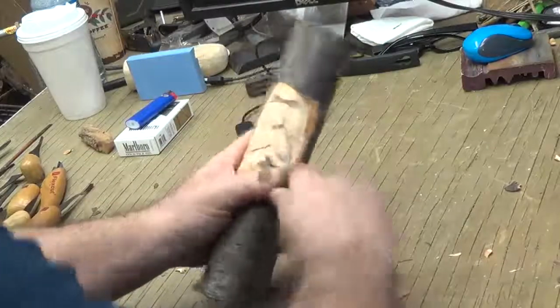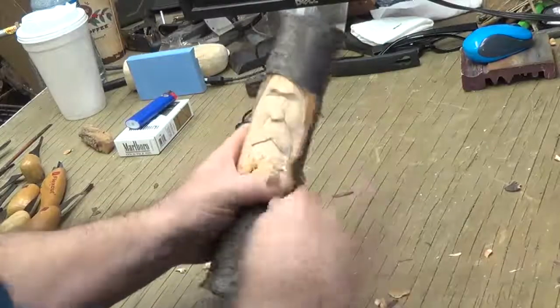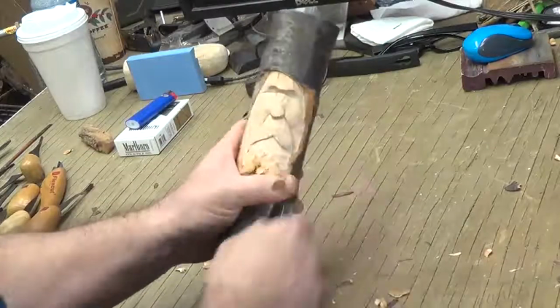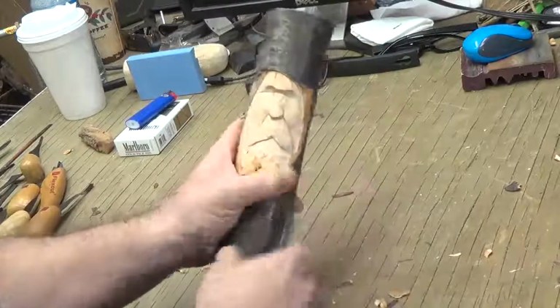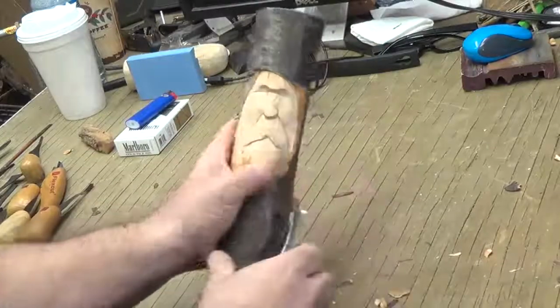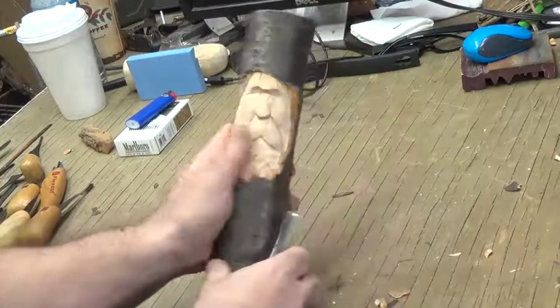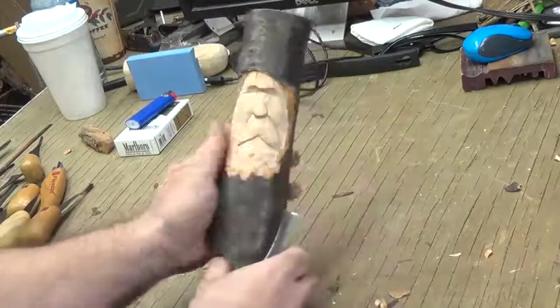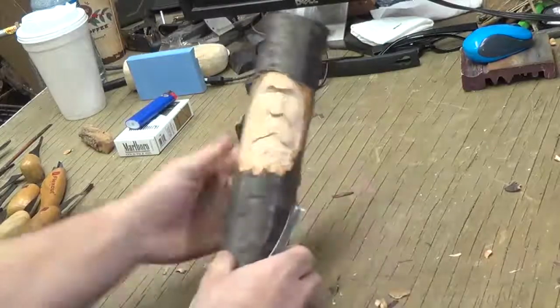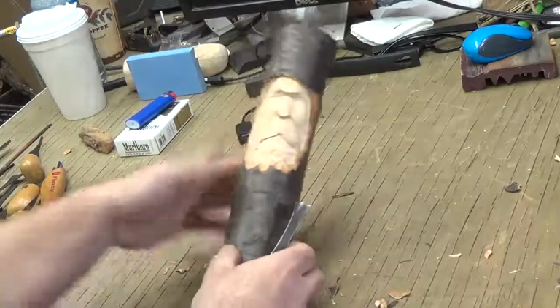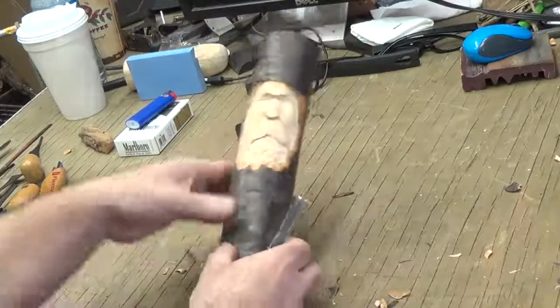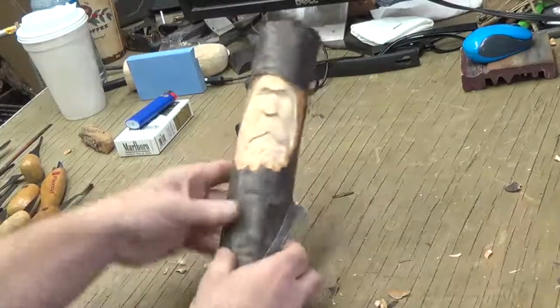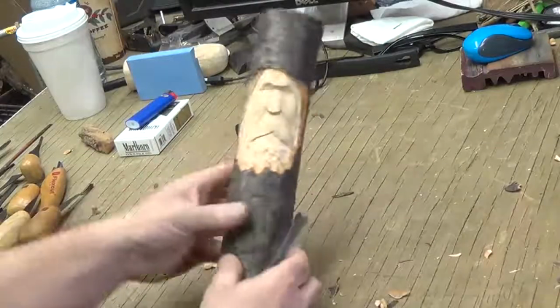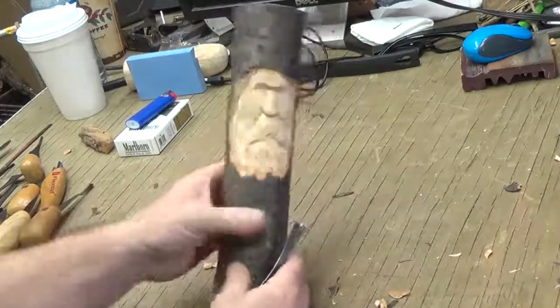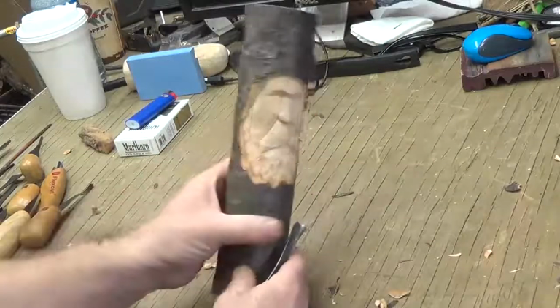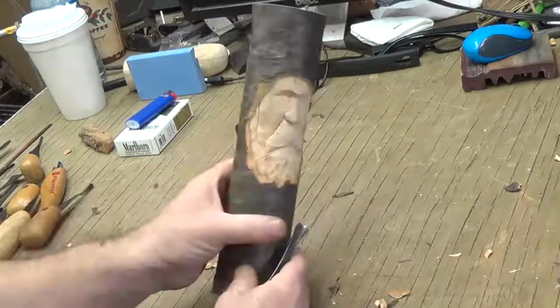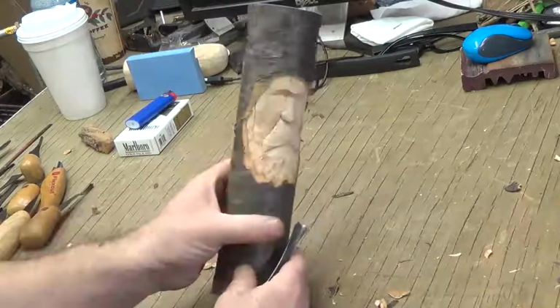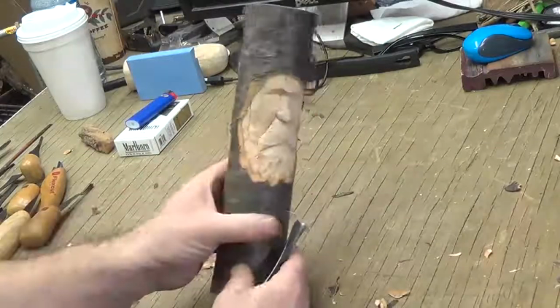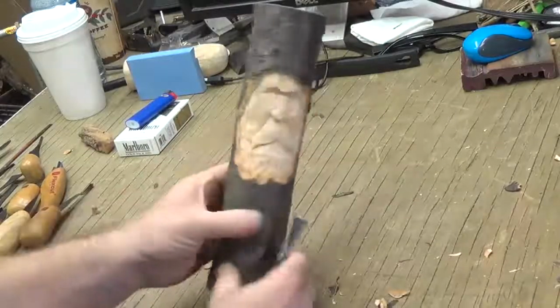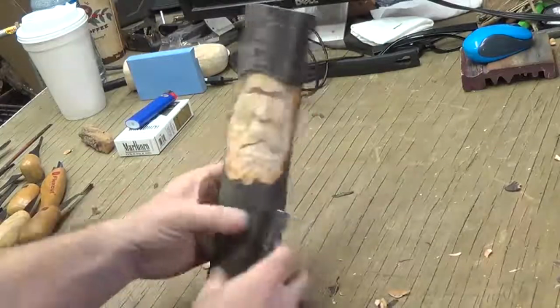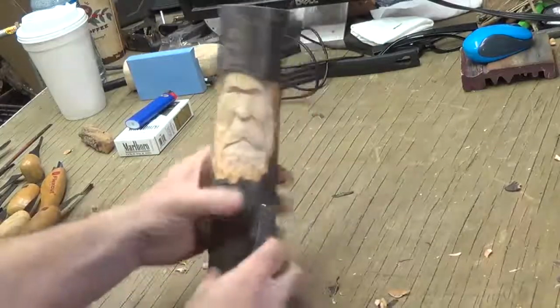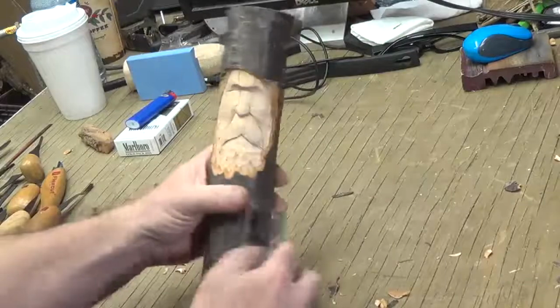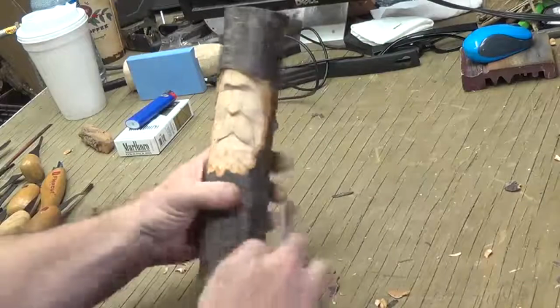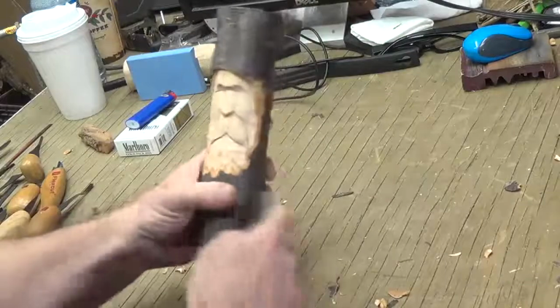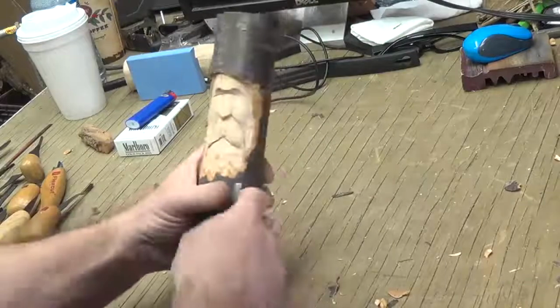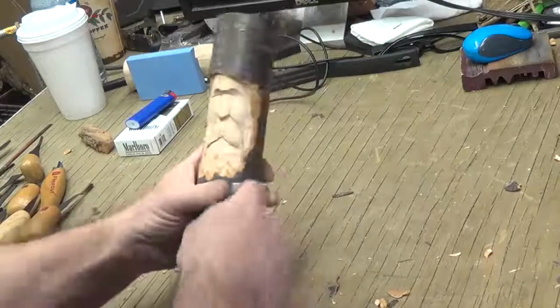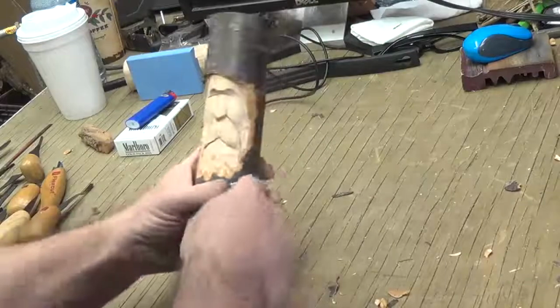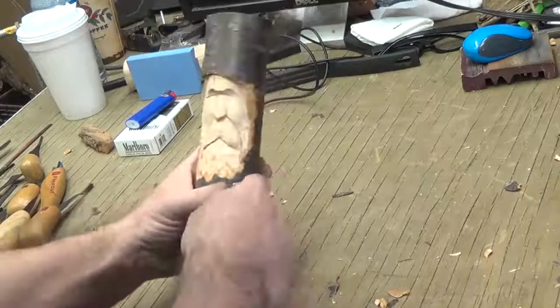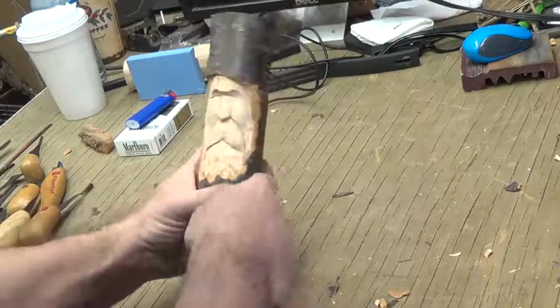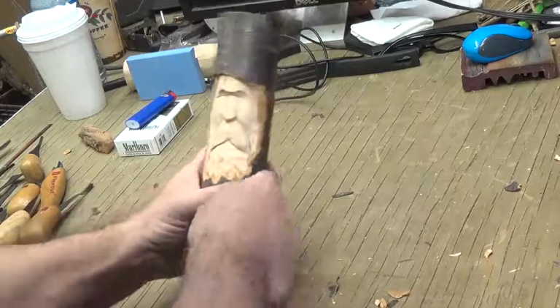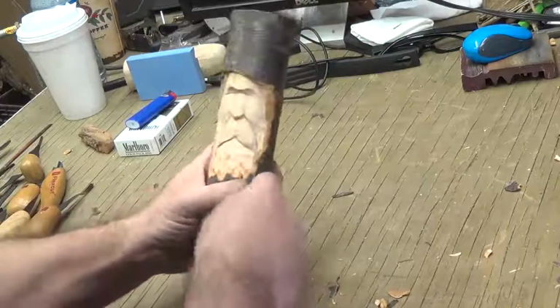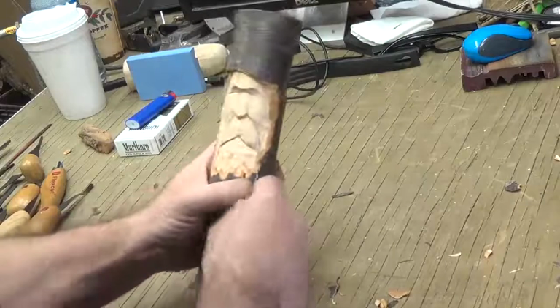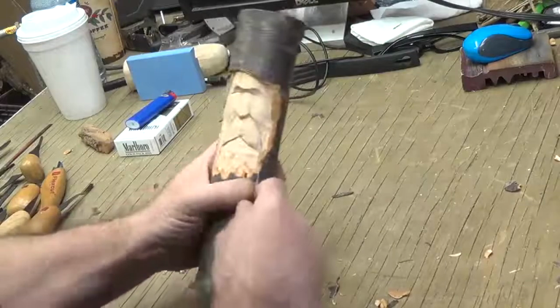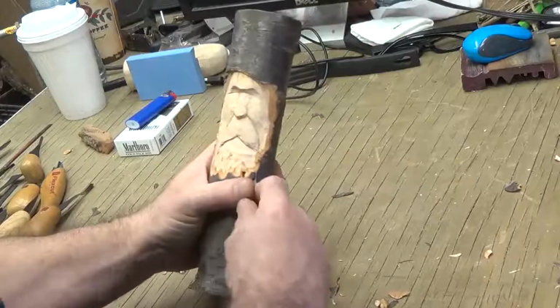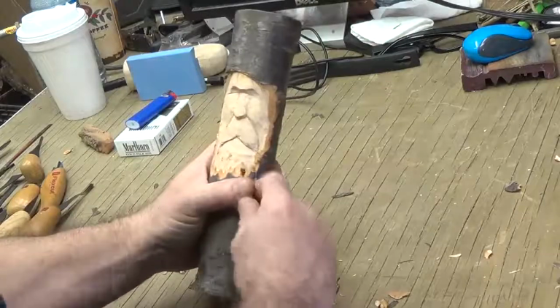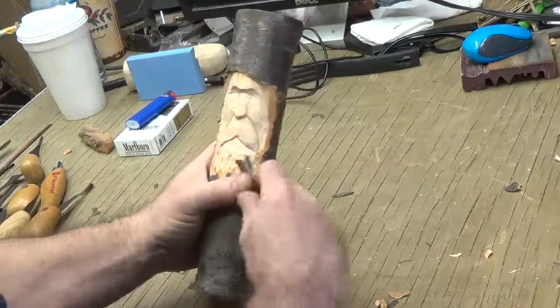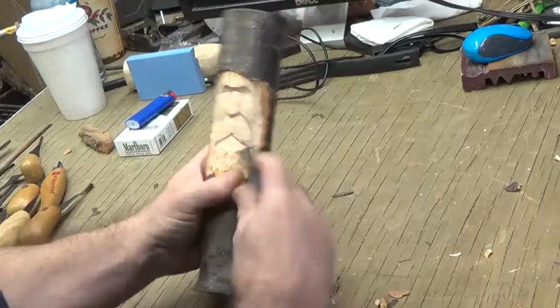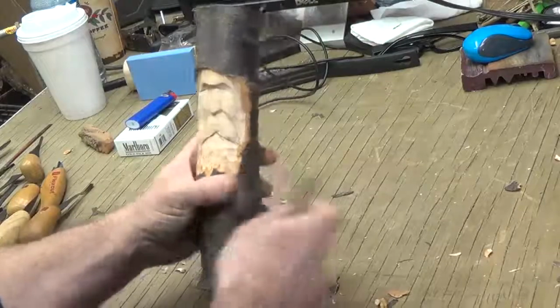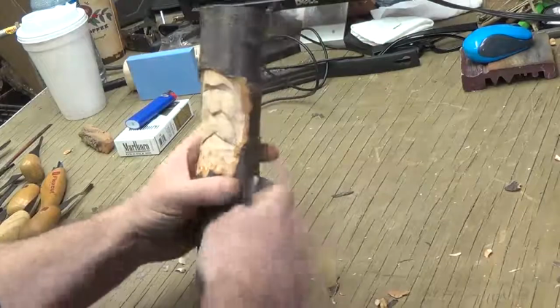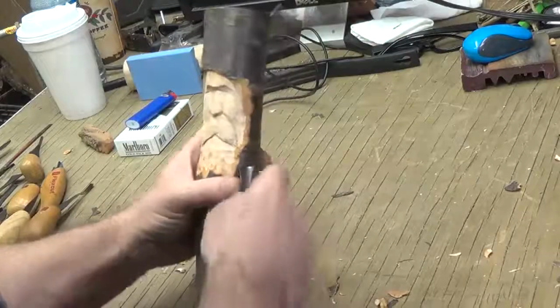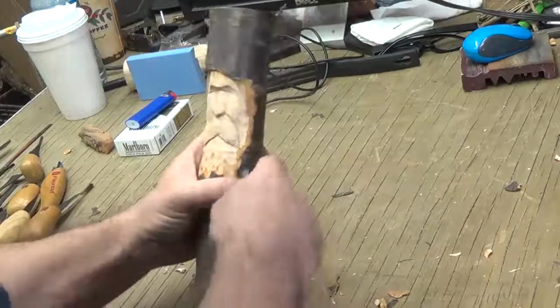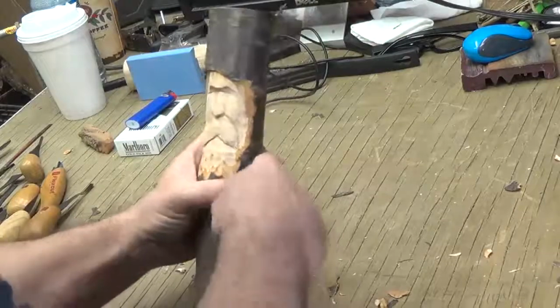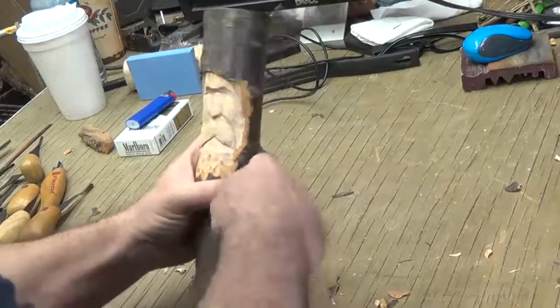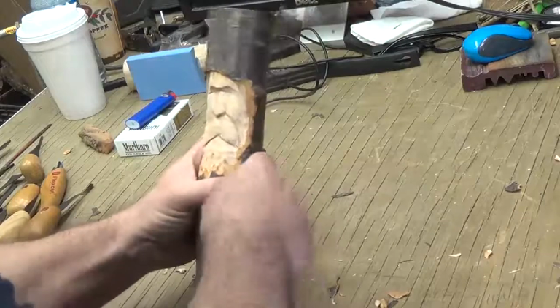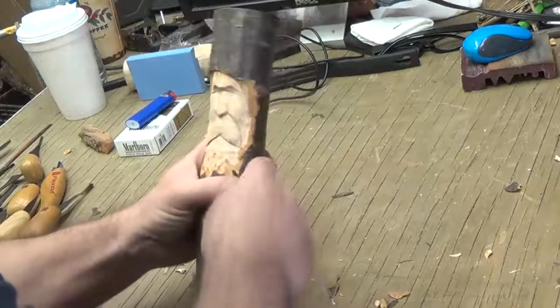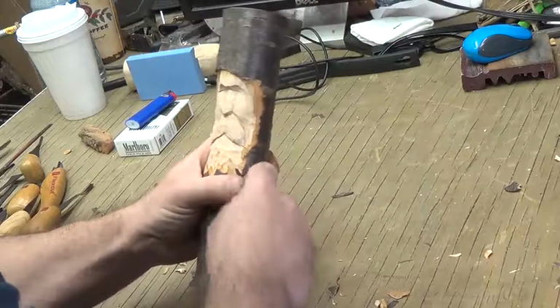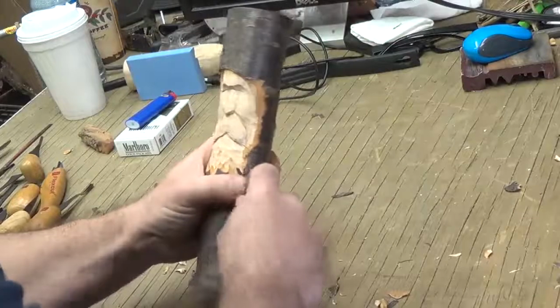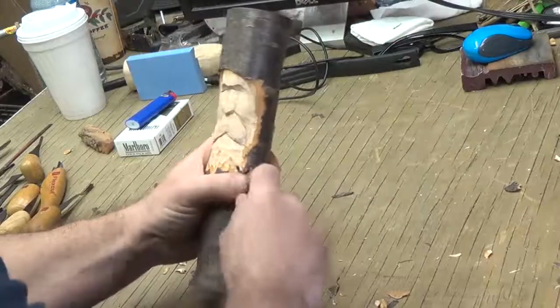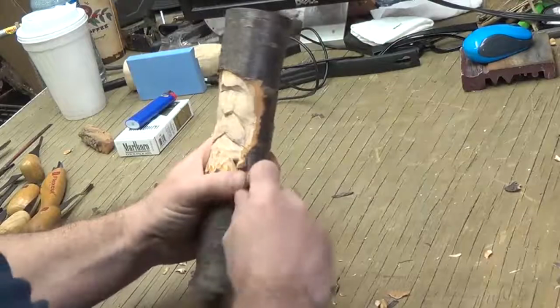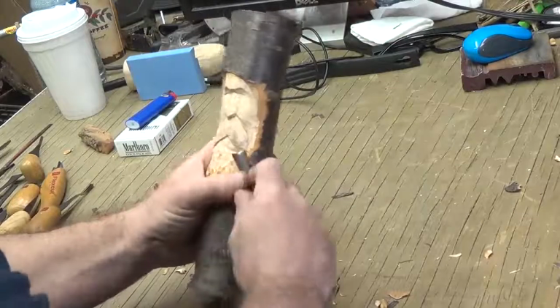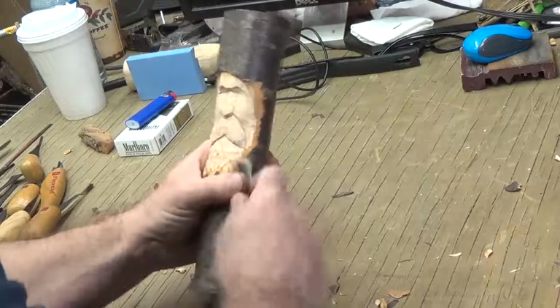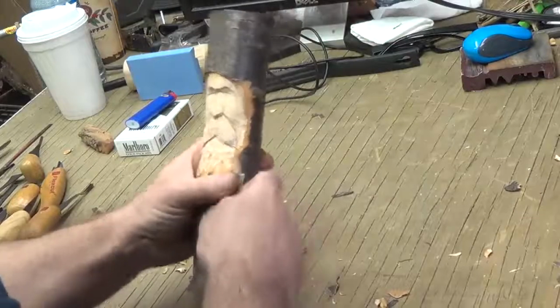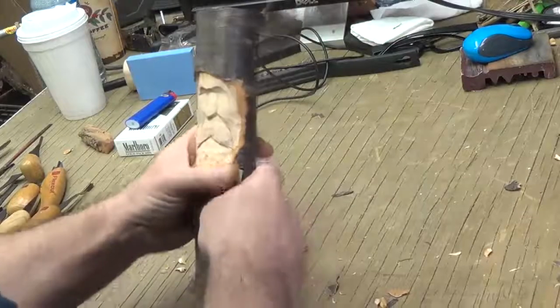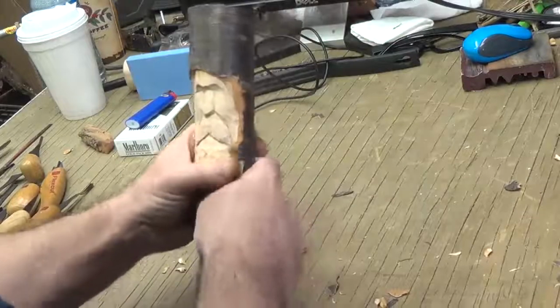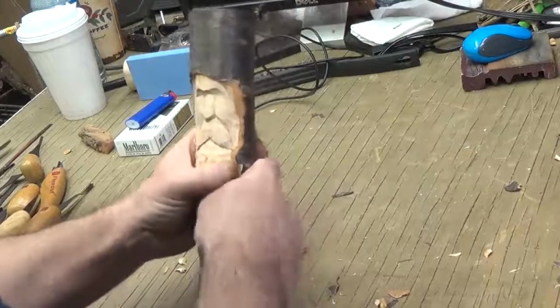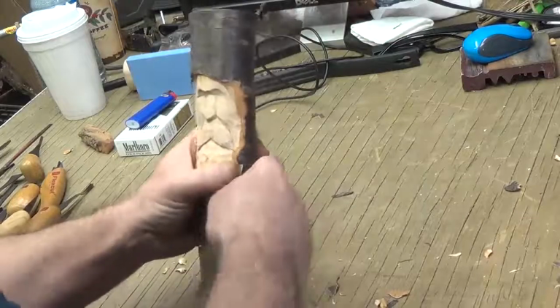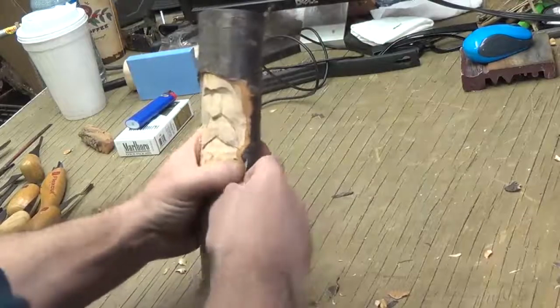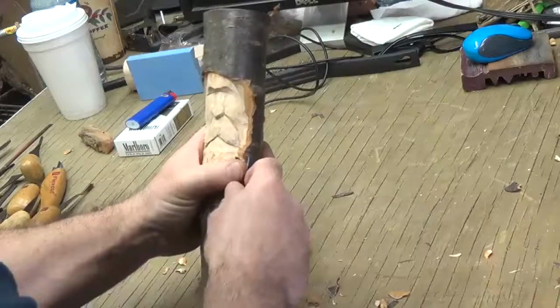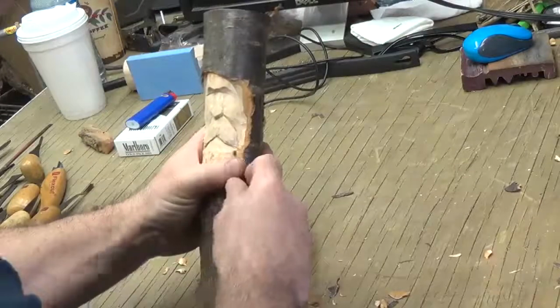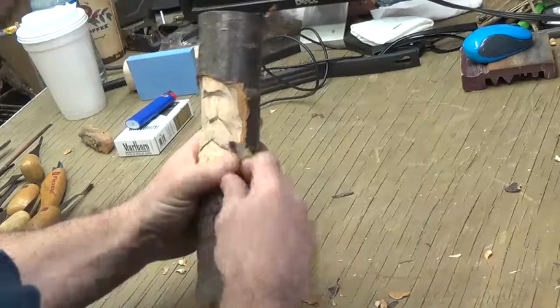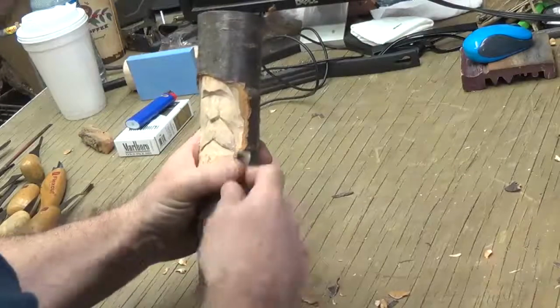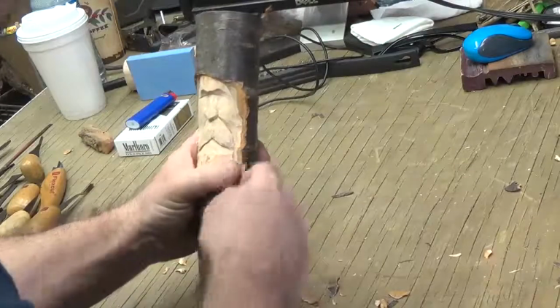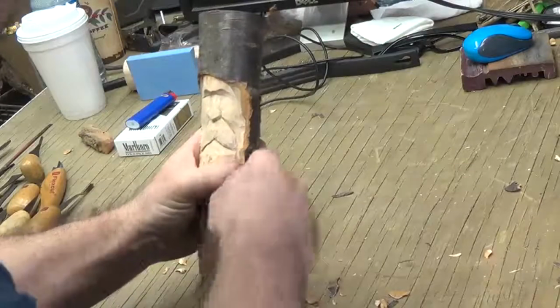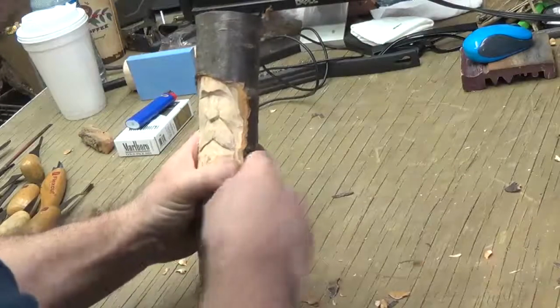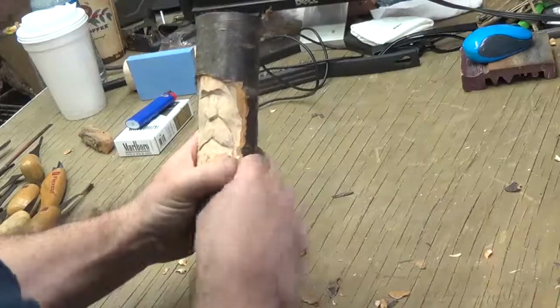You guys see that? I was trying to do it with such a thick piece and hold it in my hand.